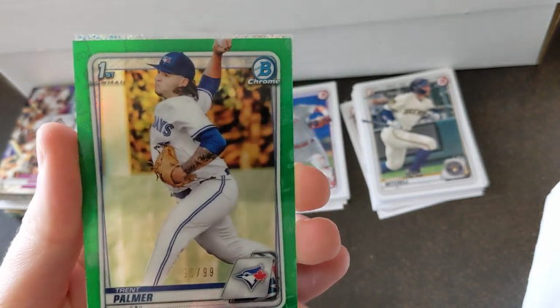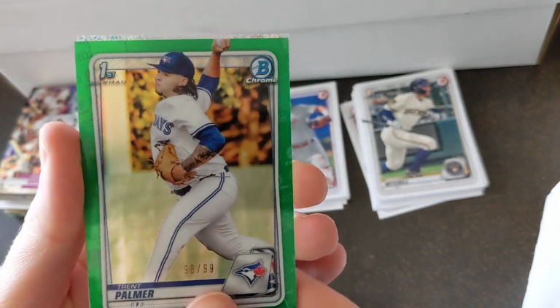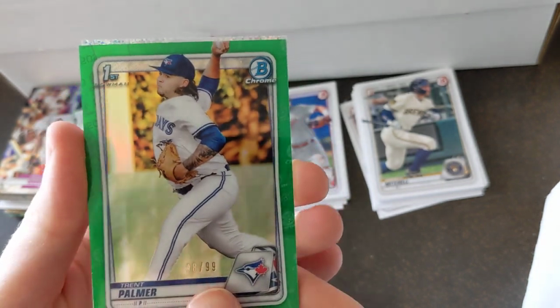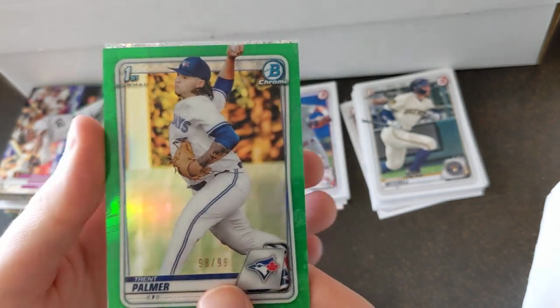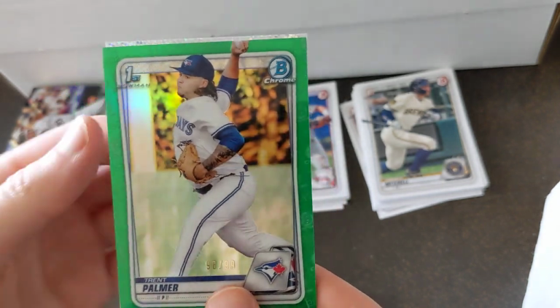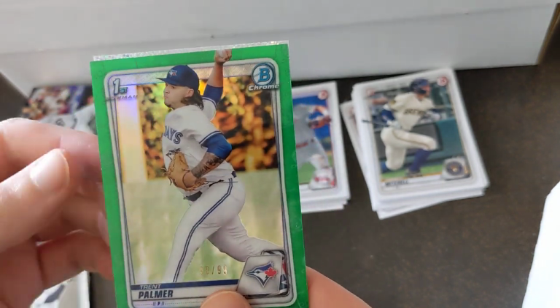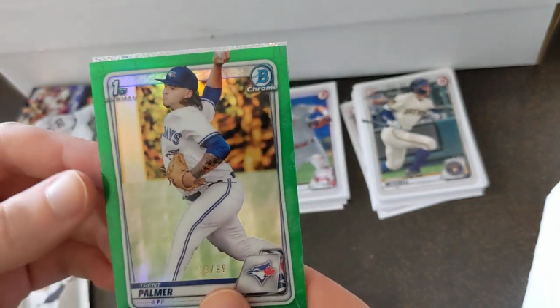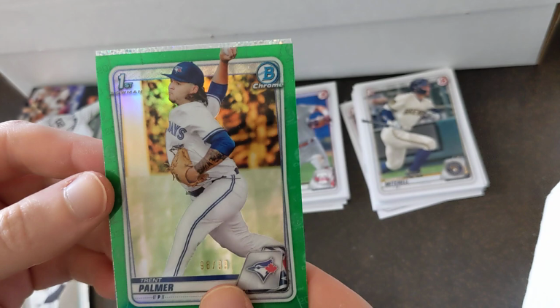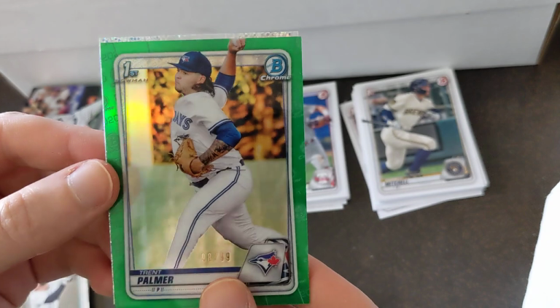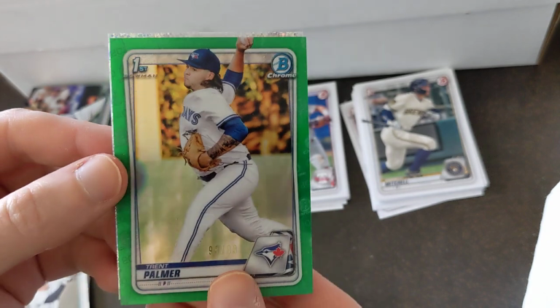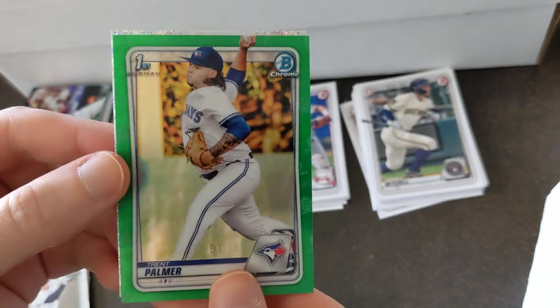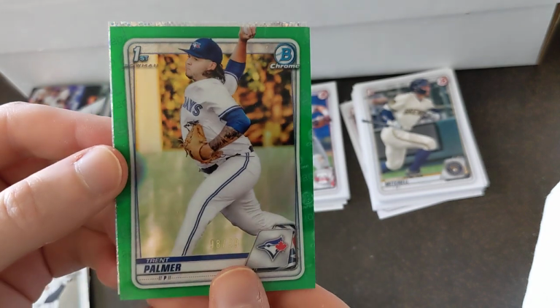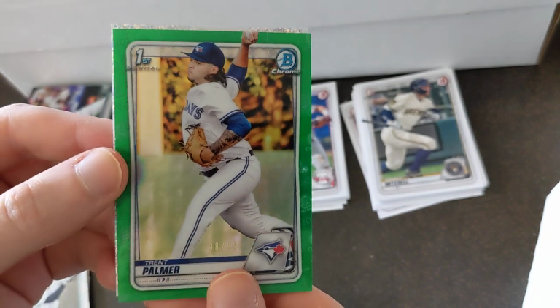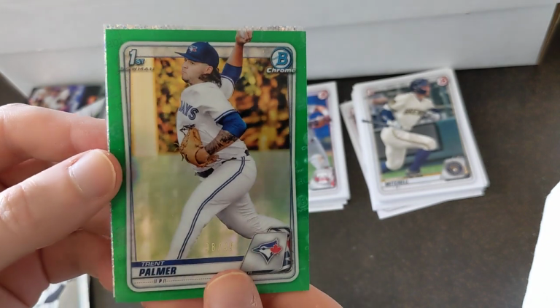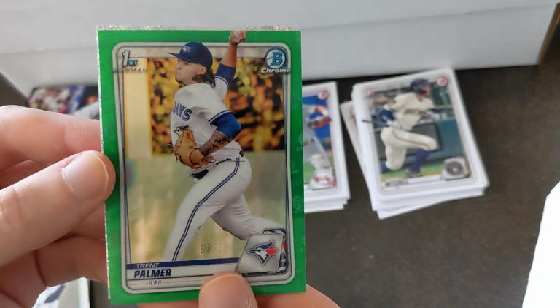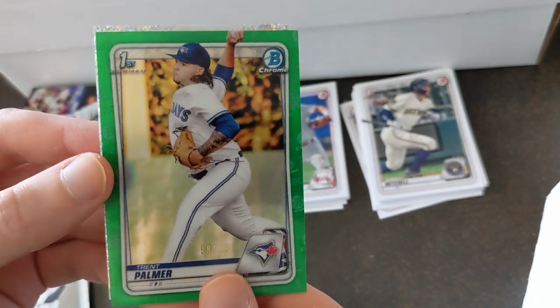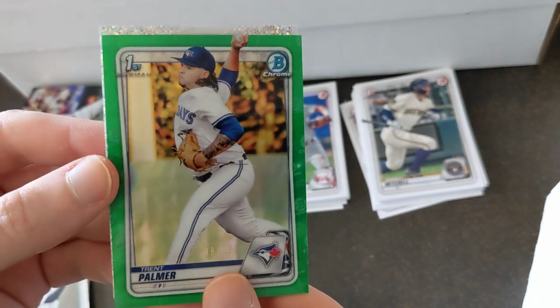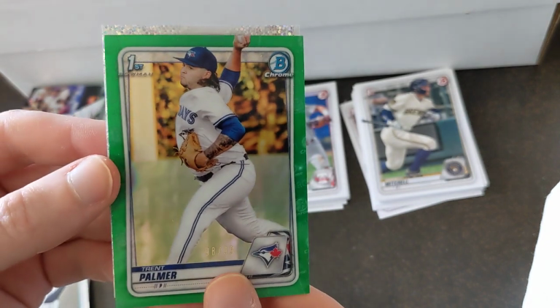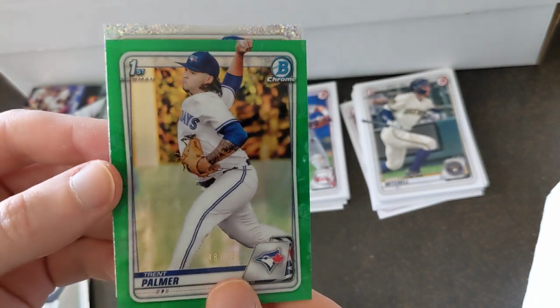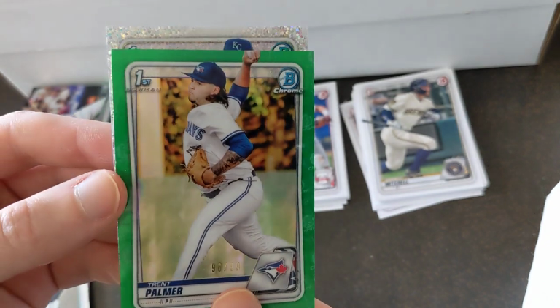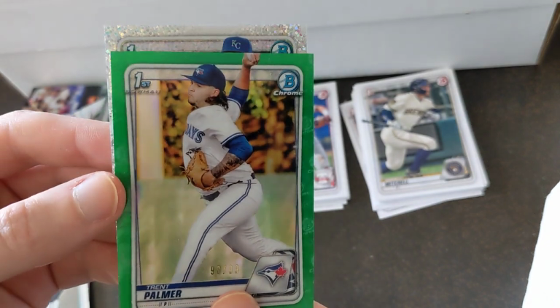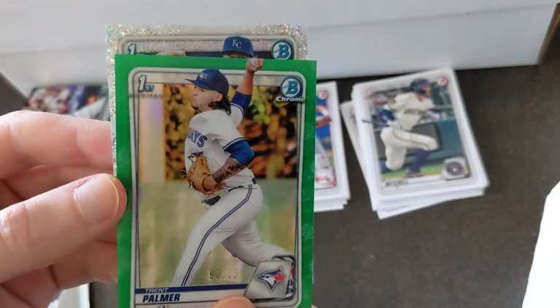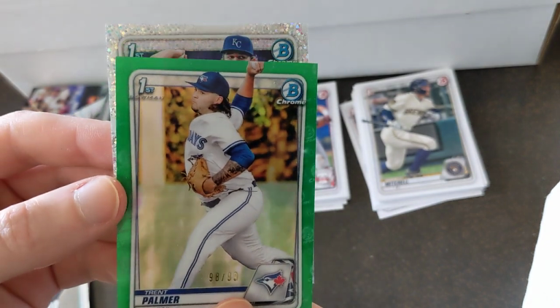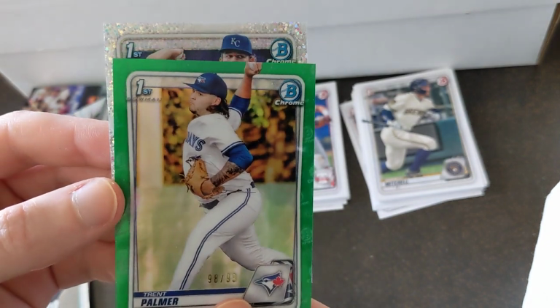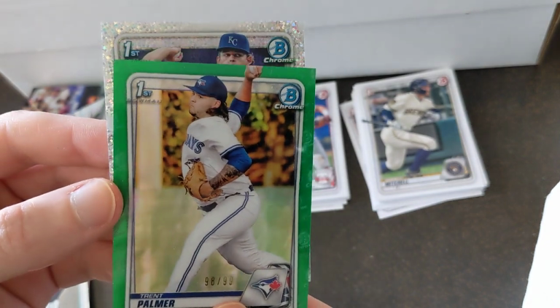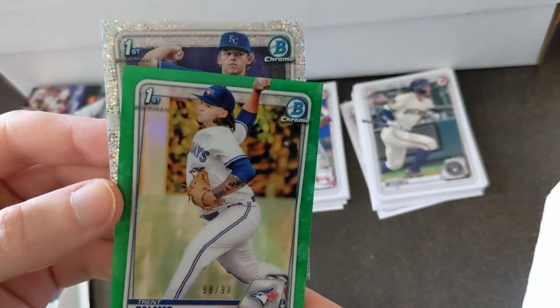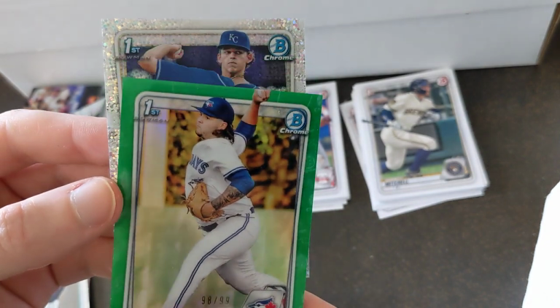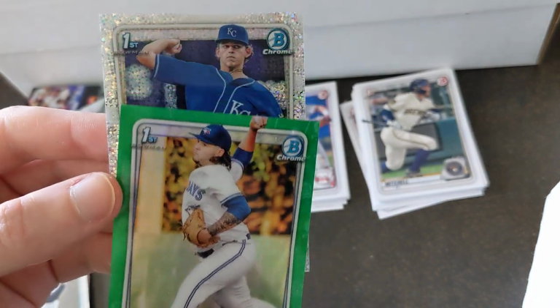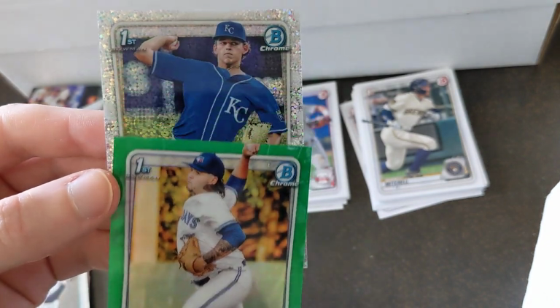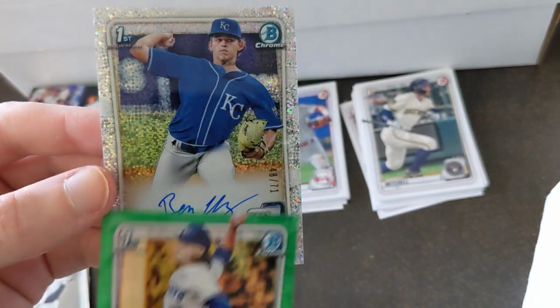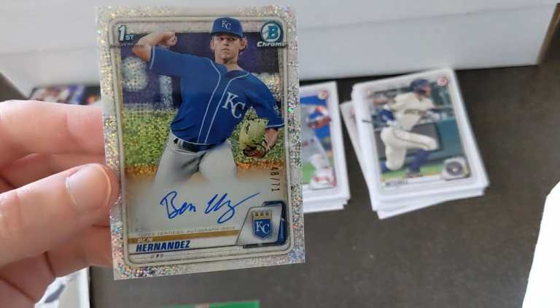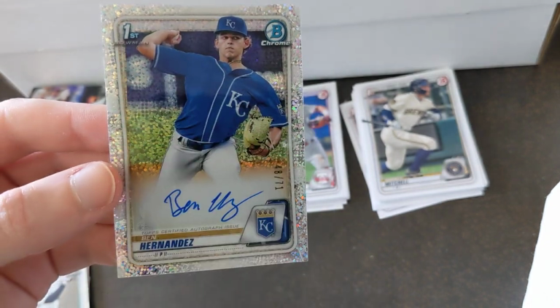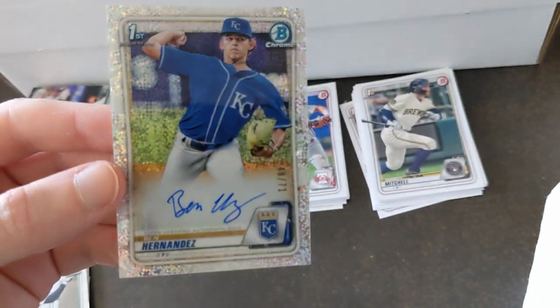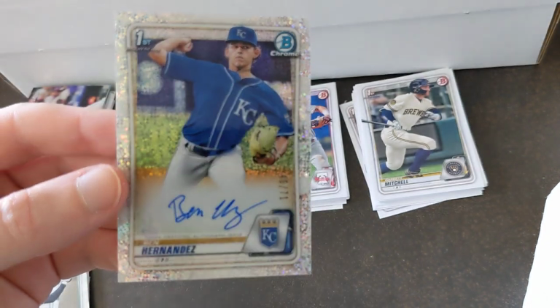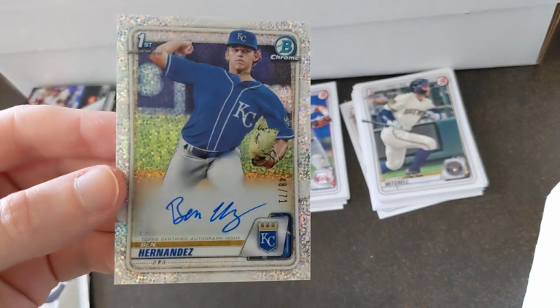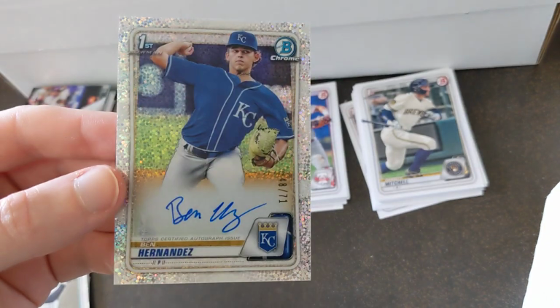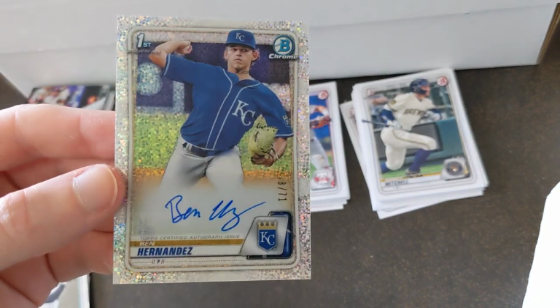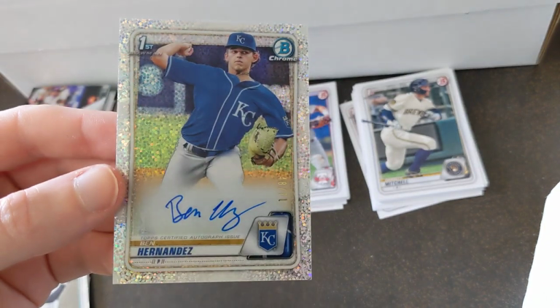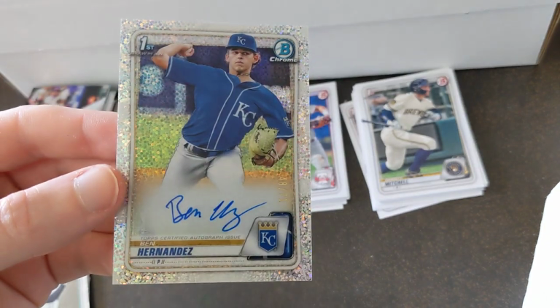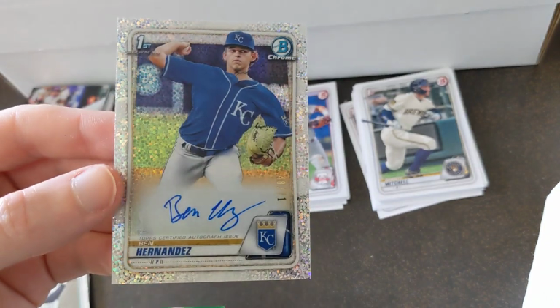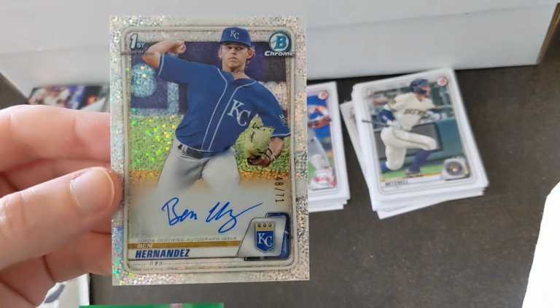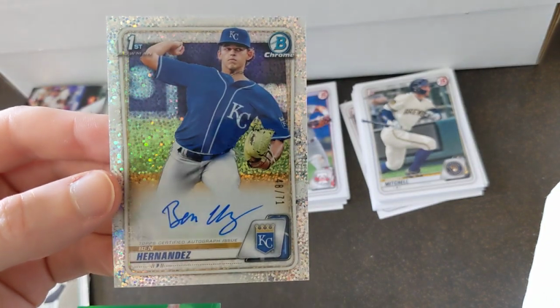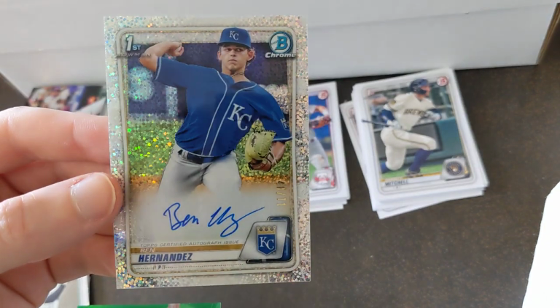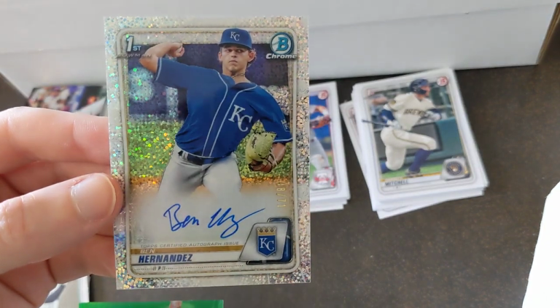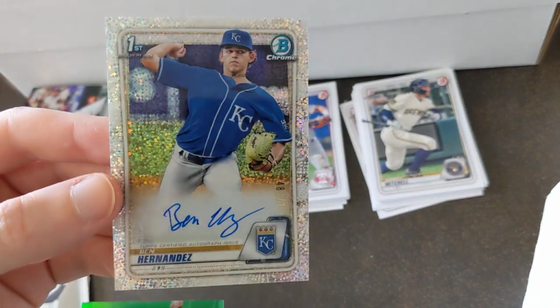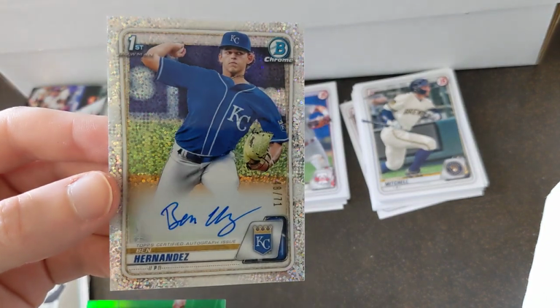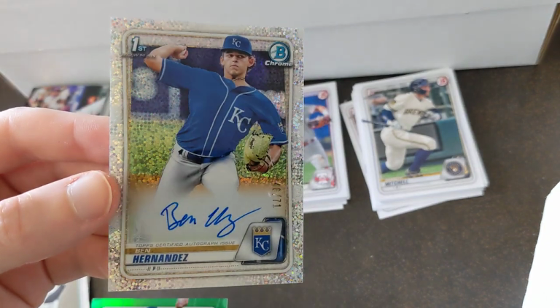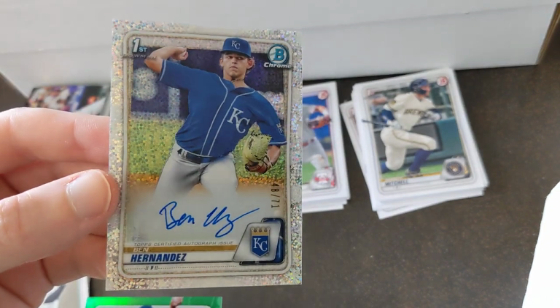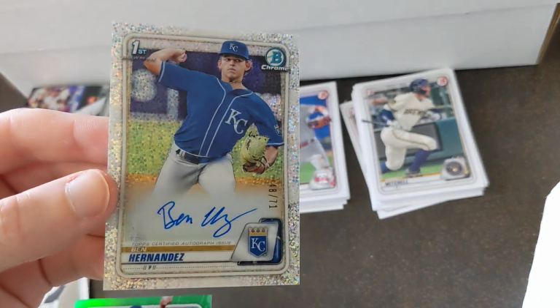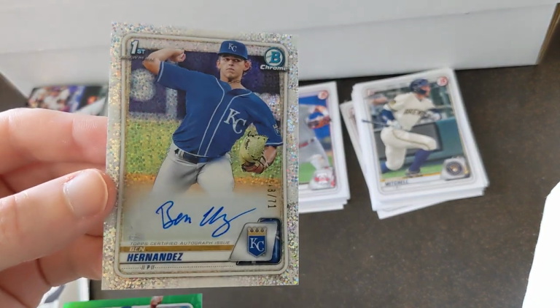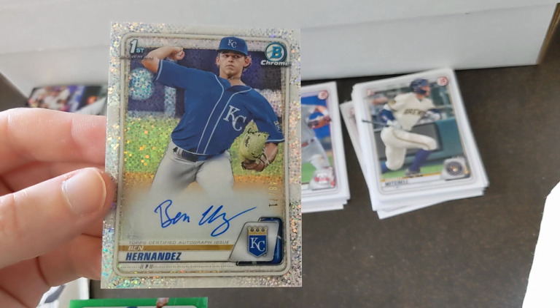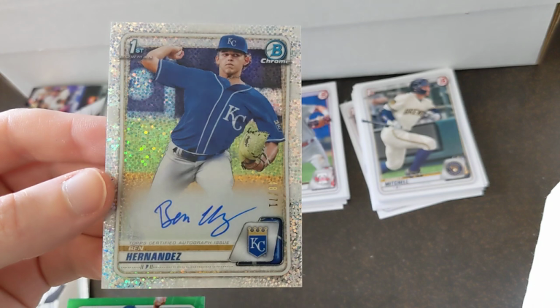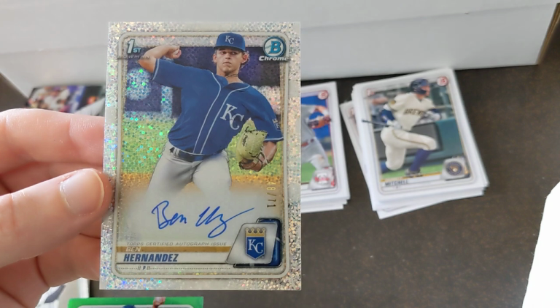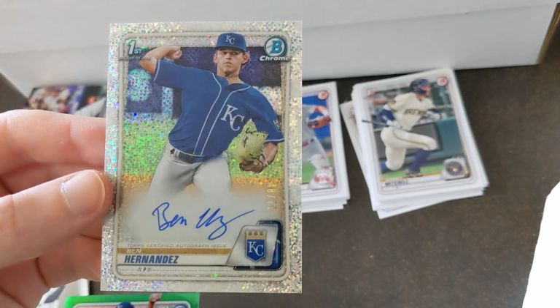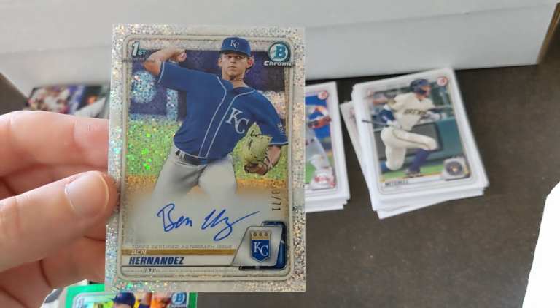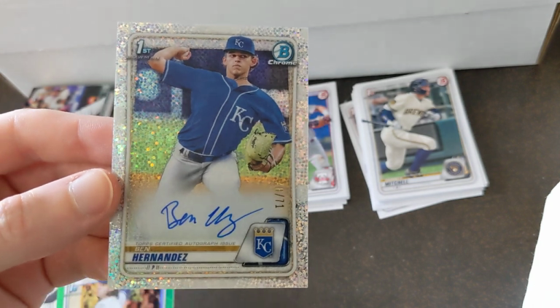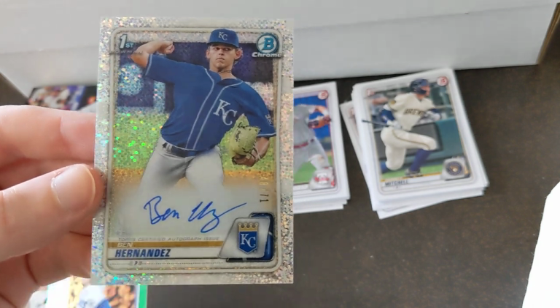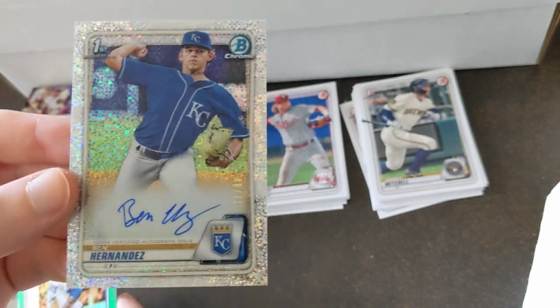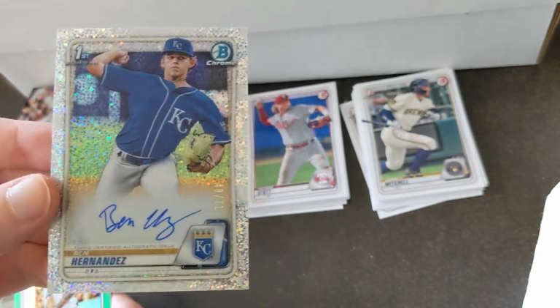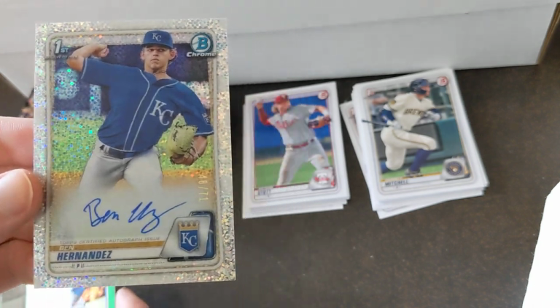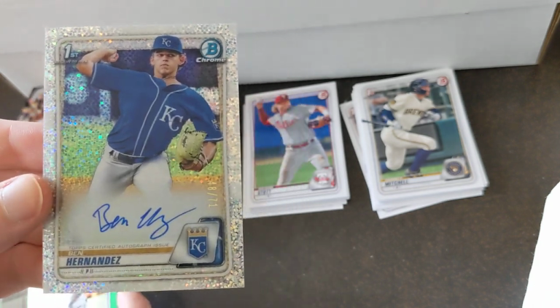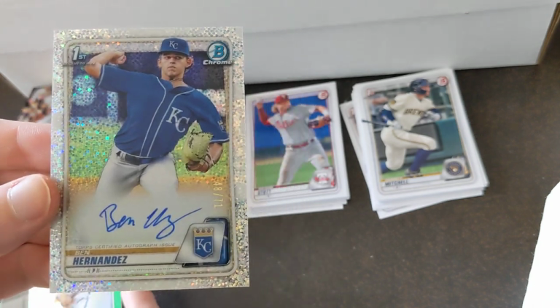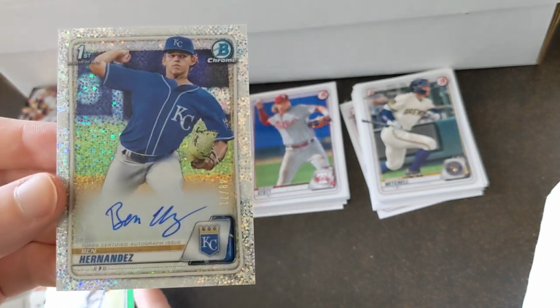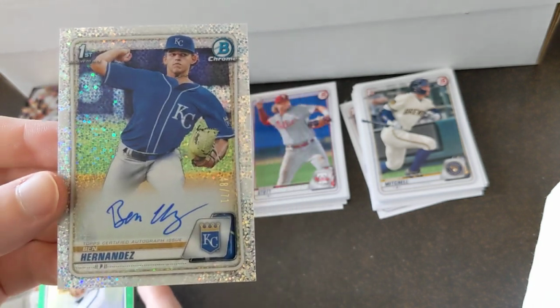And I believe this is an auto — it's a speckle. Ben Hernandez, 48 out of 71 — that's sick!